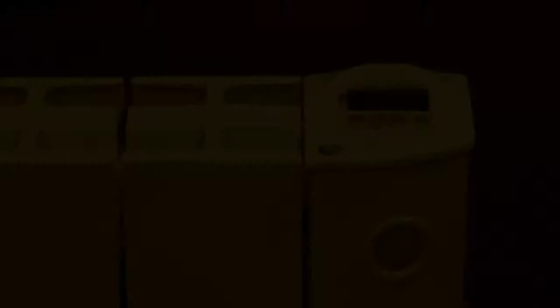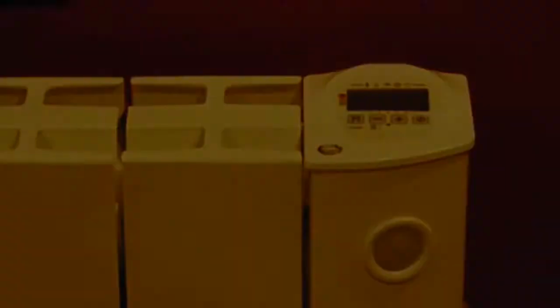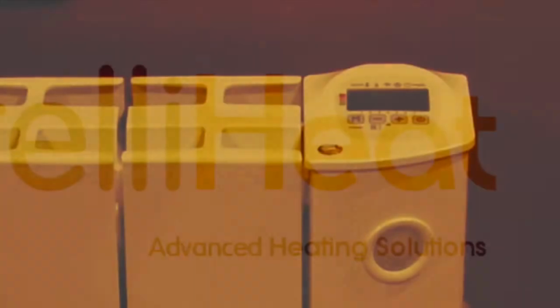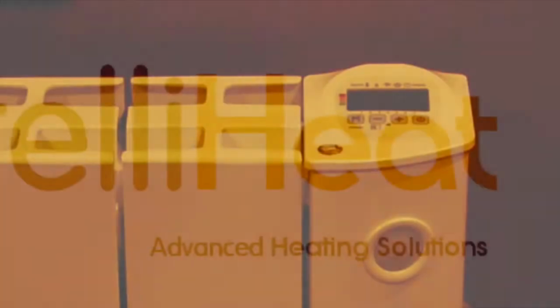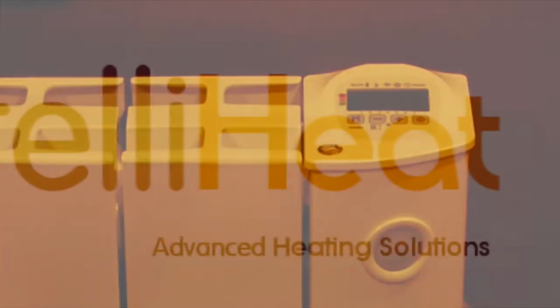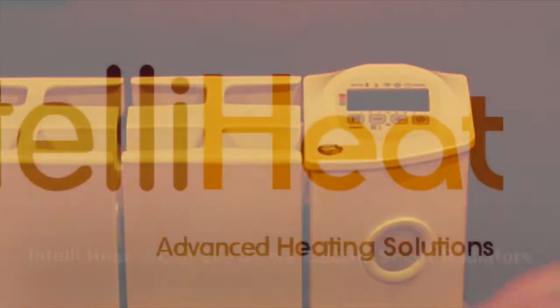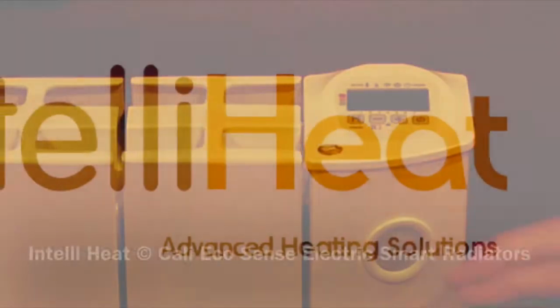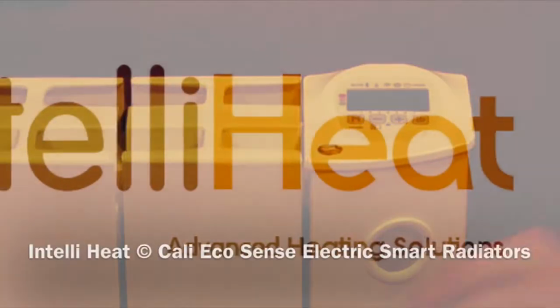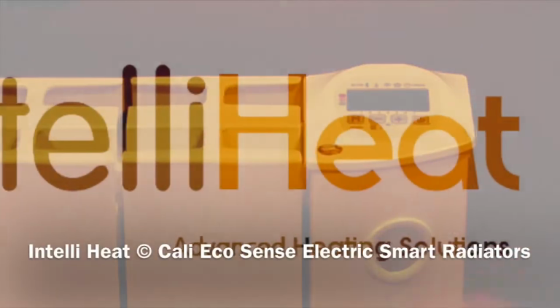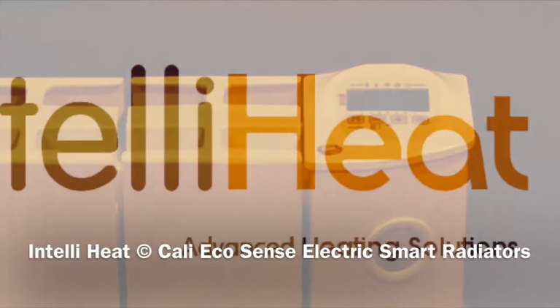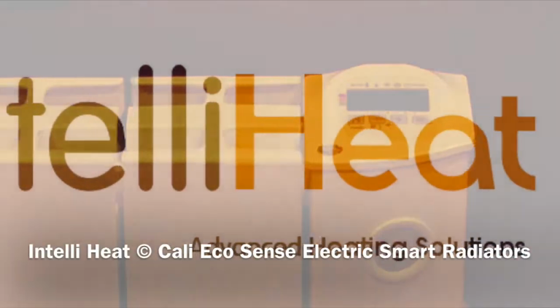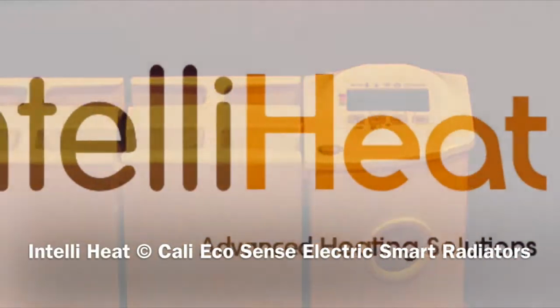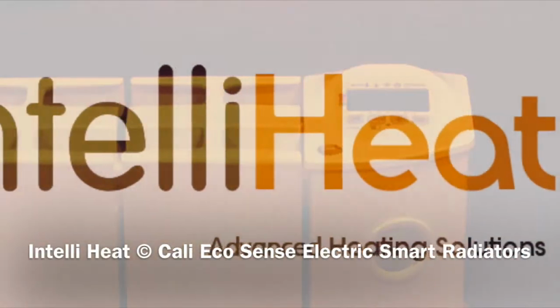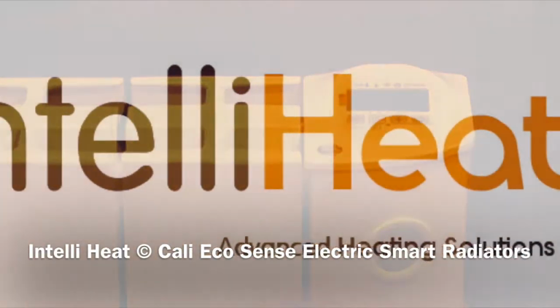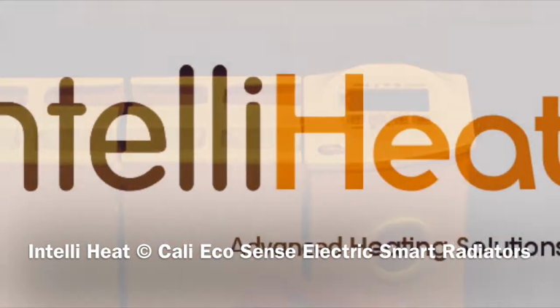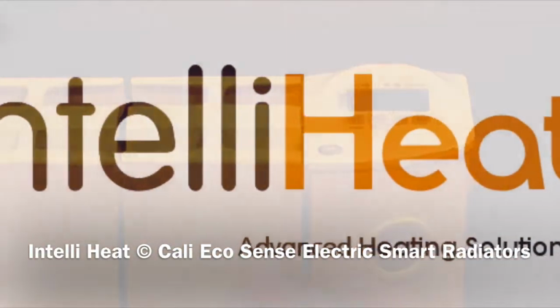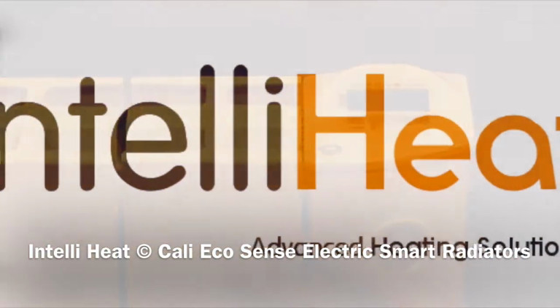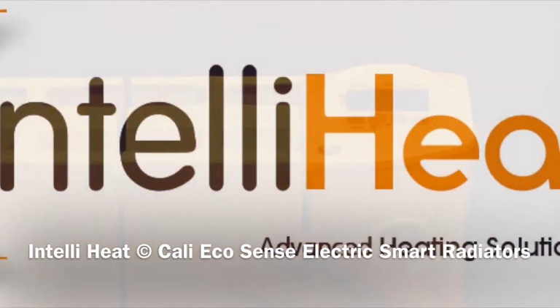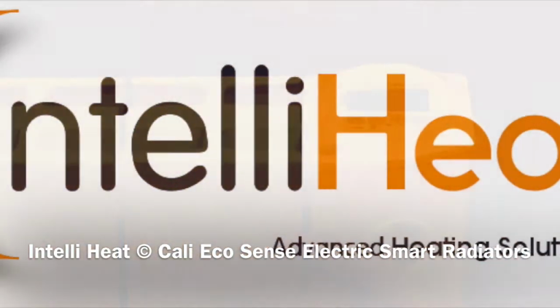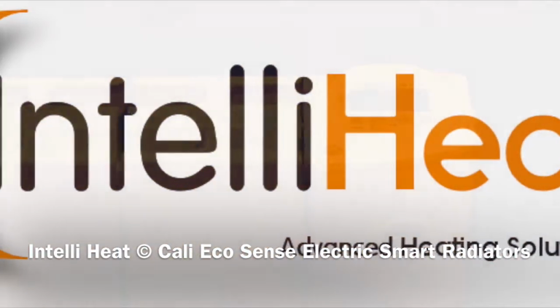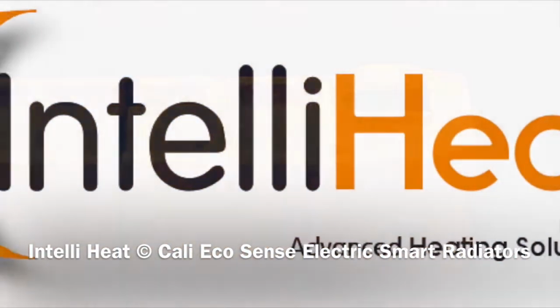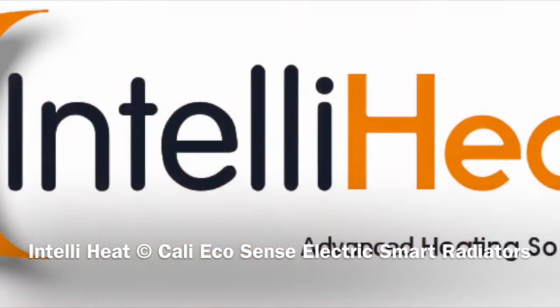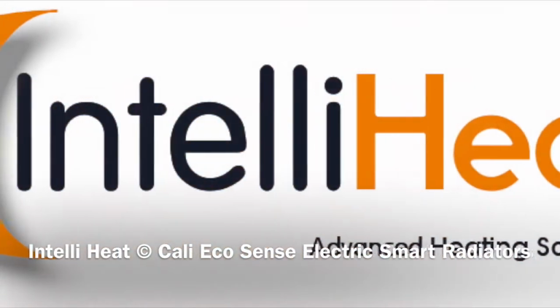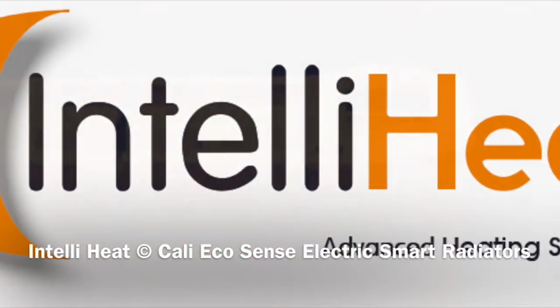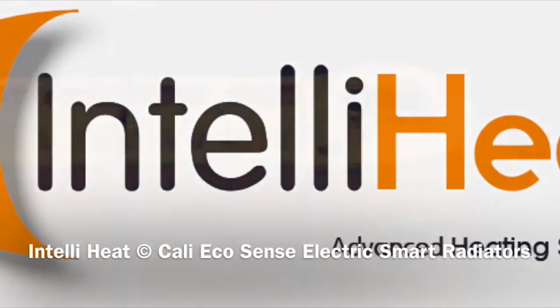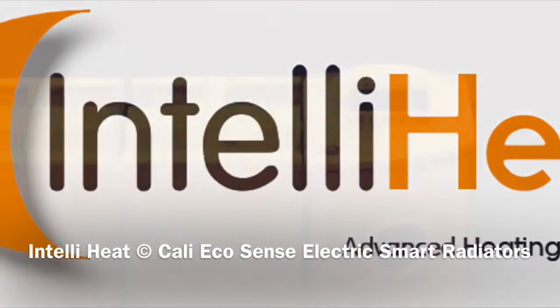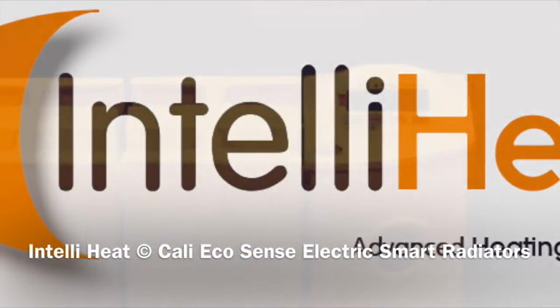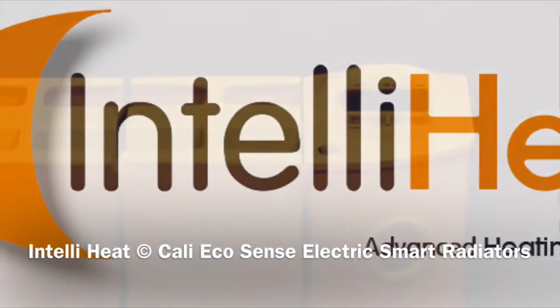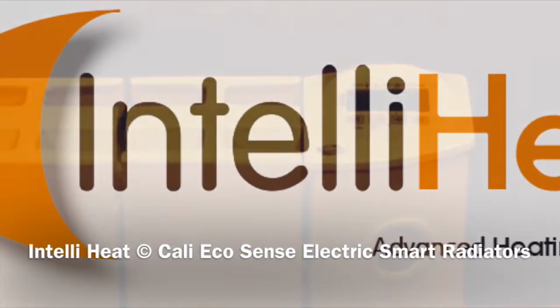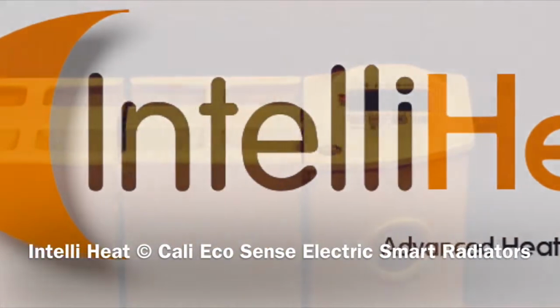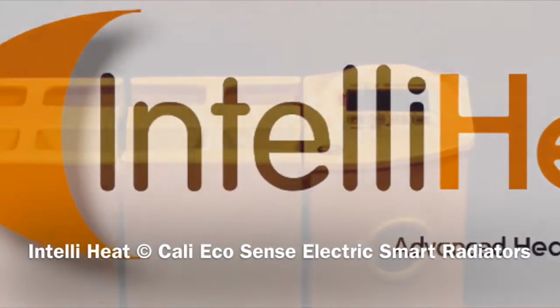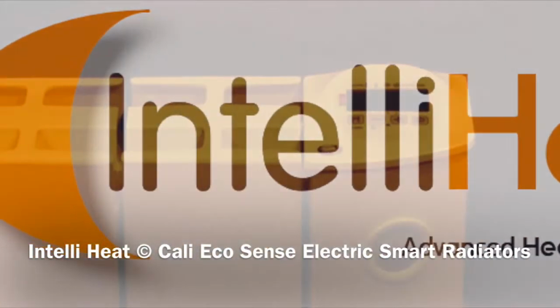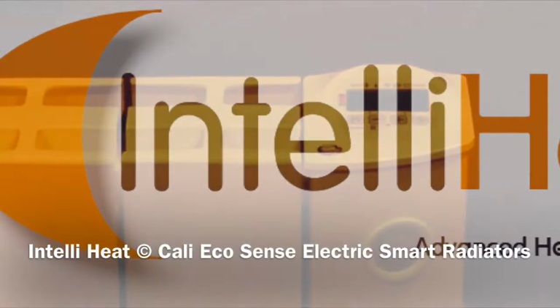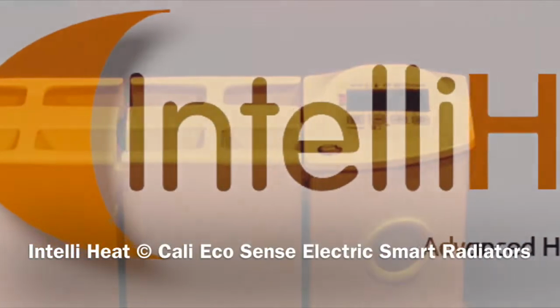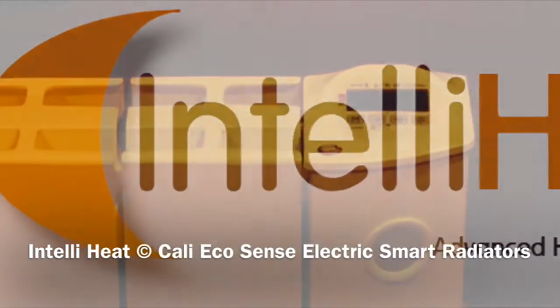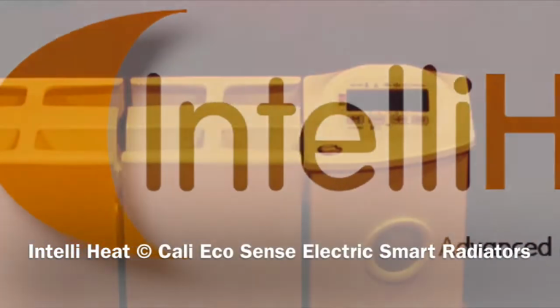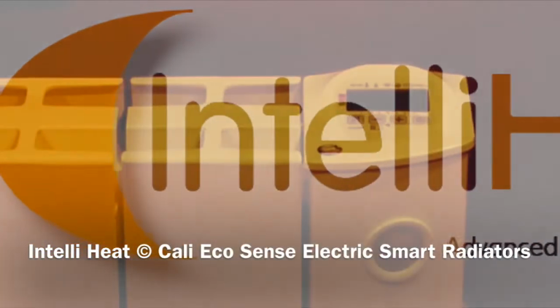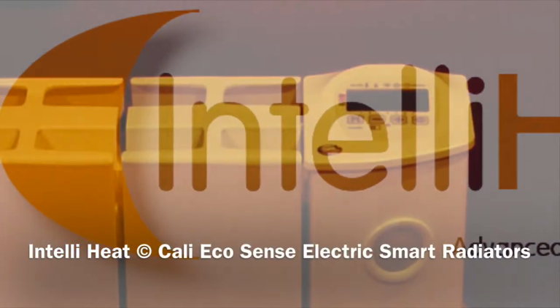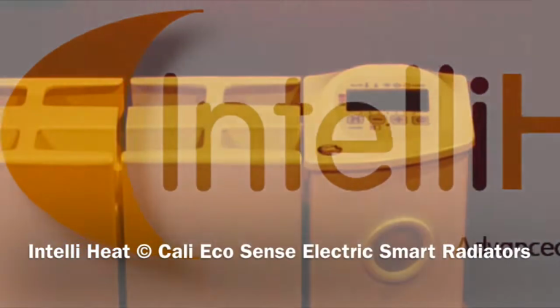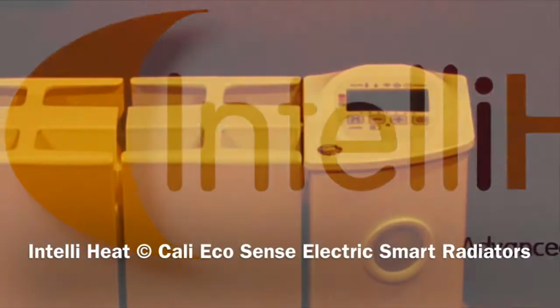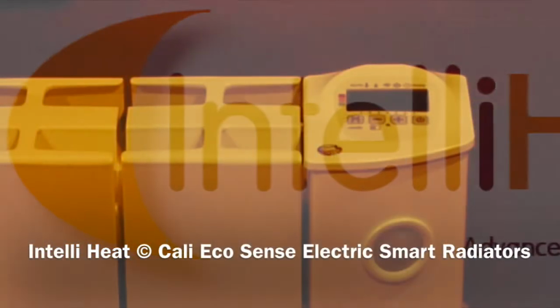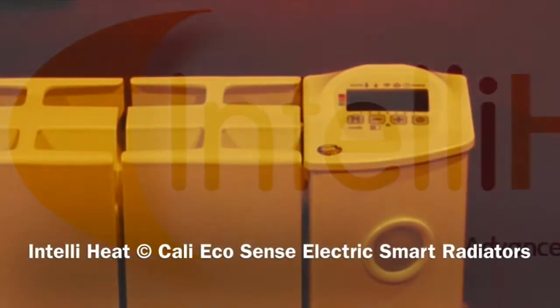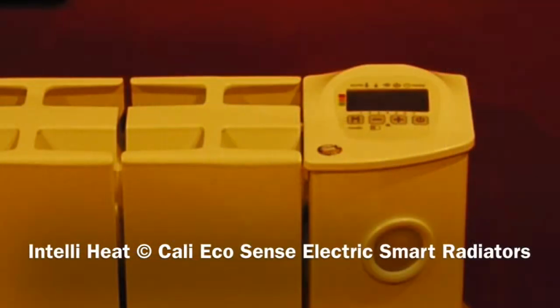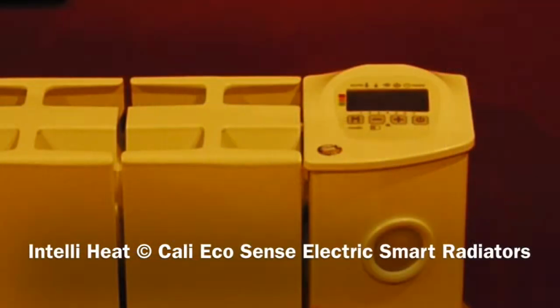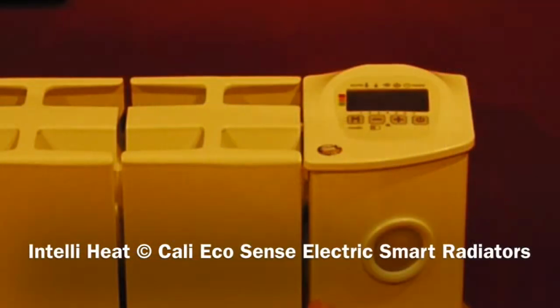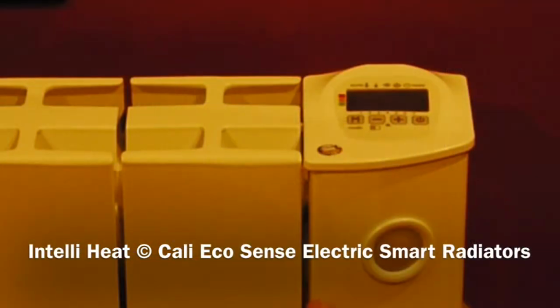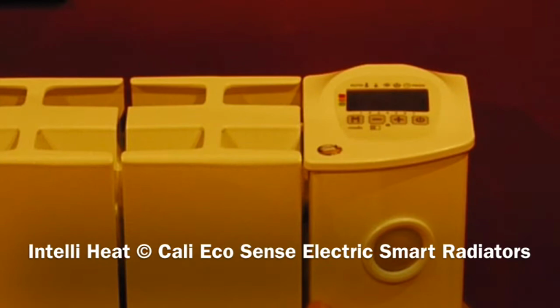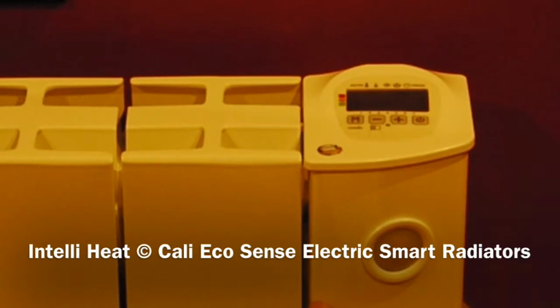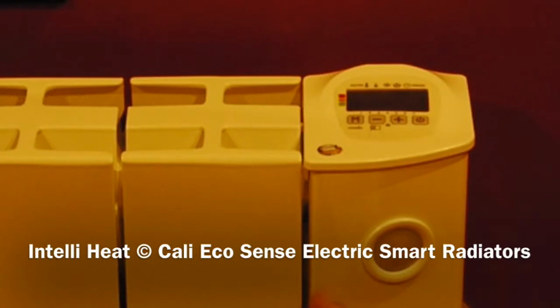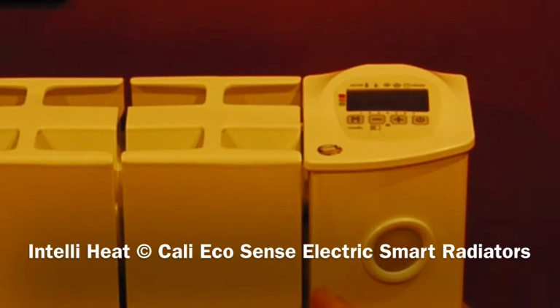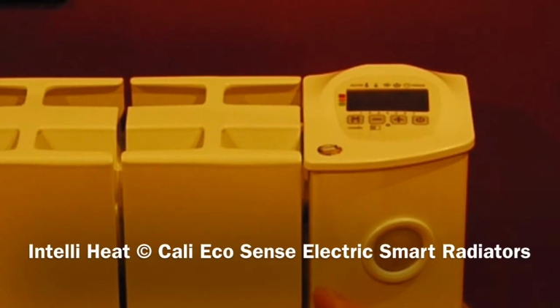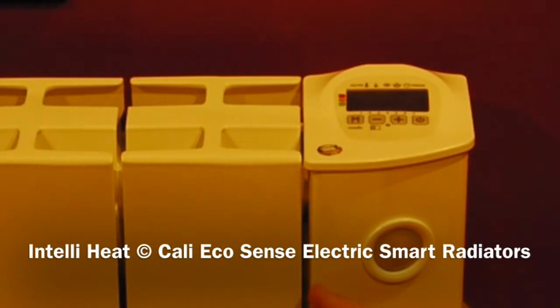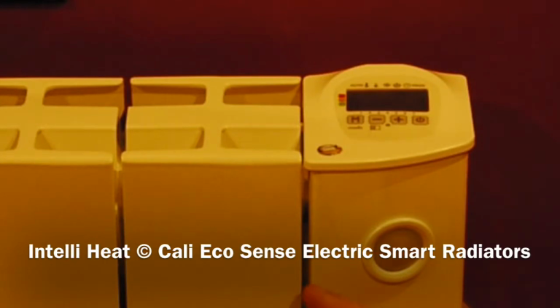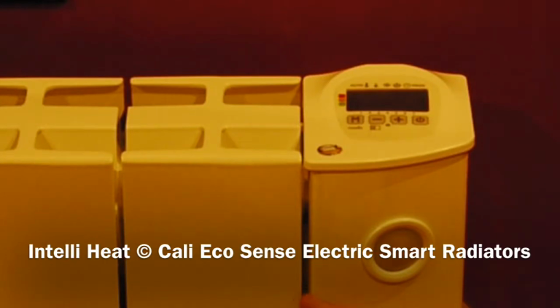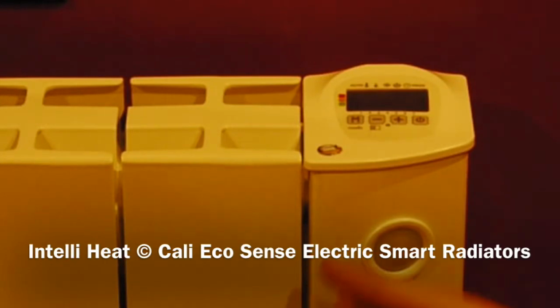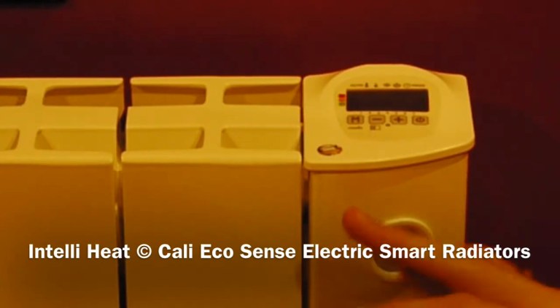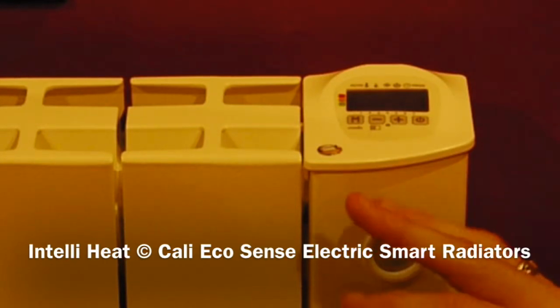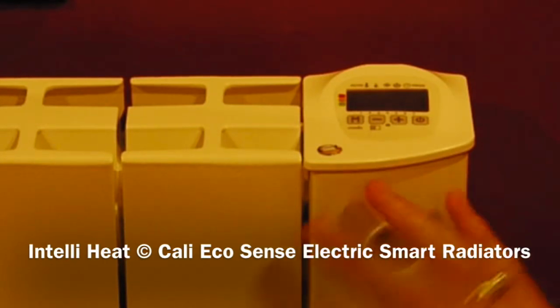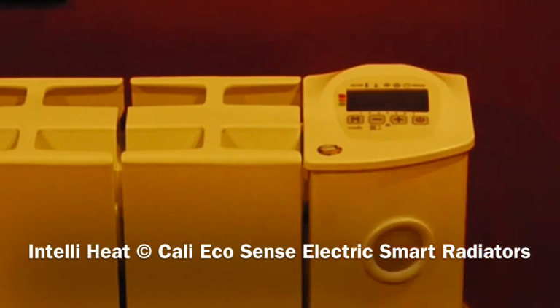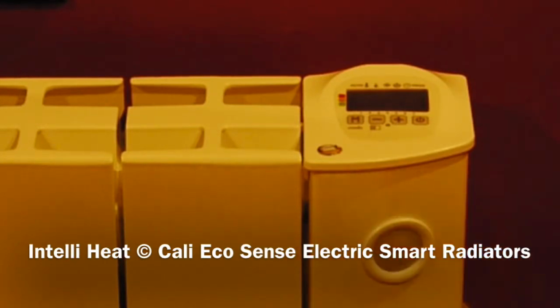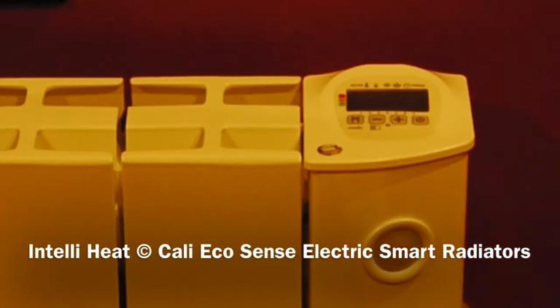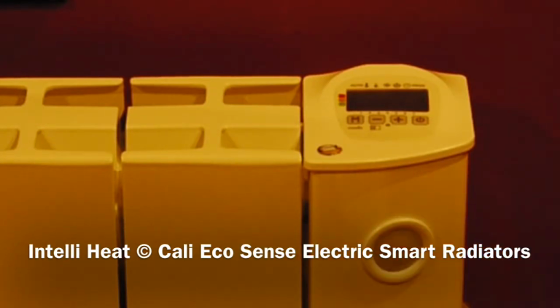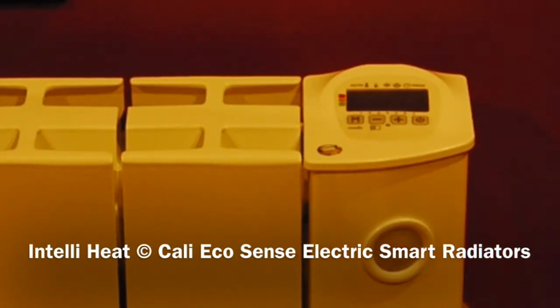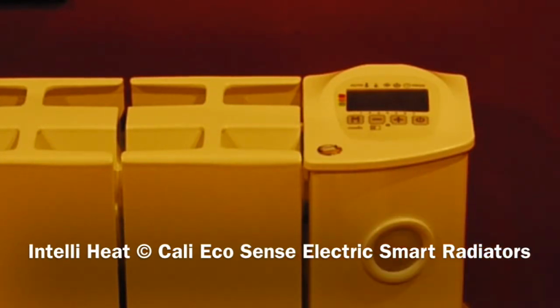Welcome to the IntelliHeat video. Today we're presenting the Kami EcoSense range, which is one of our most popular ranges.